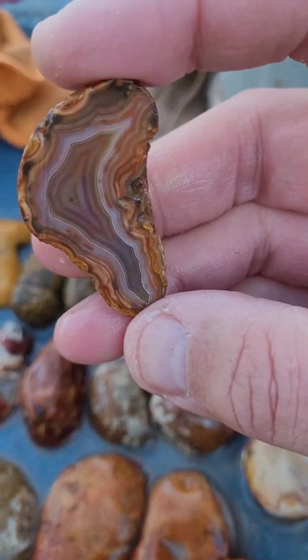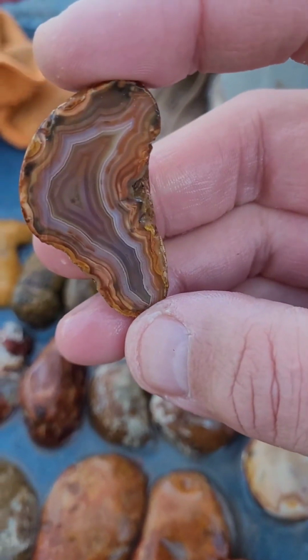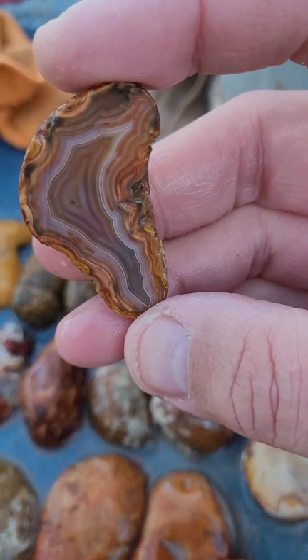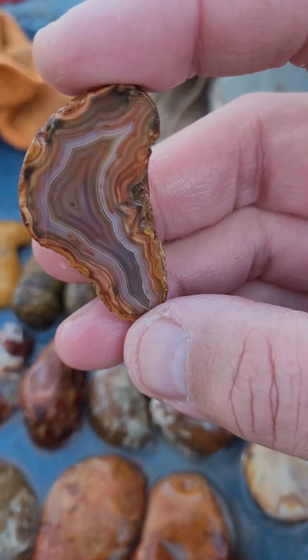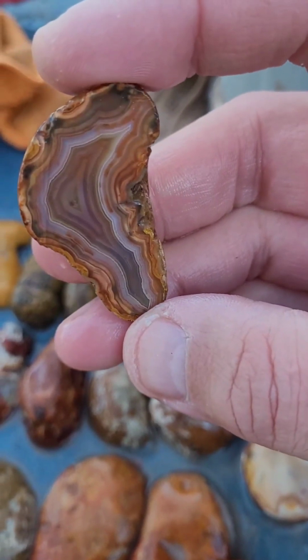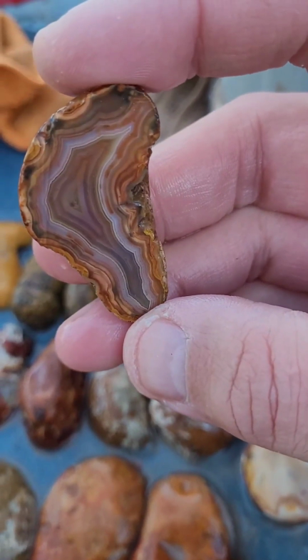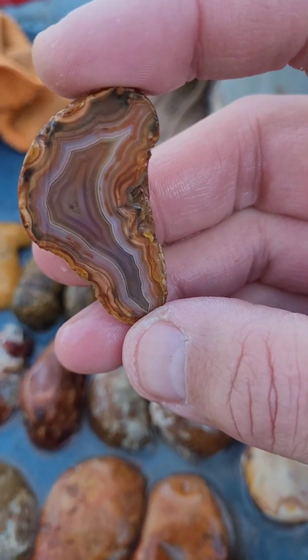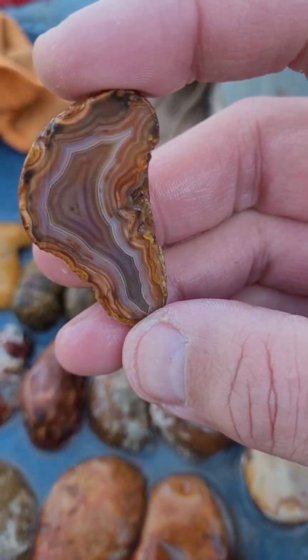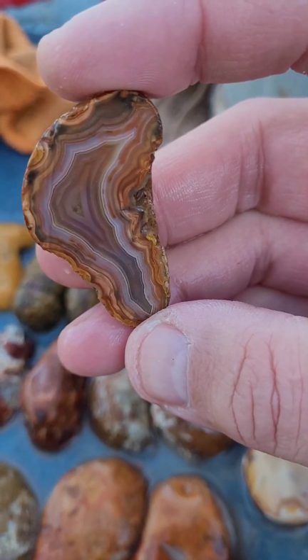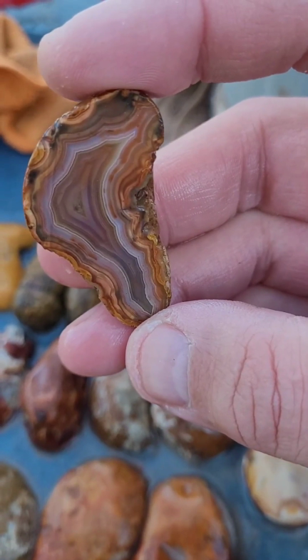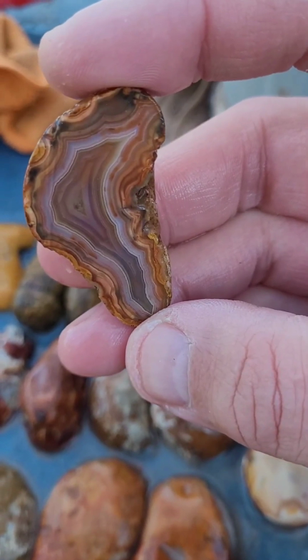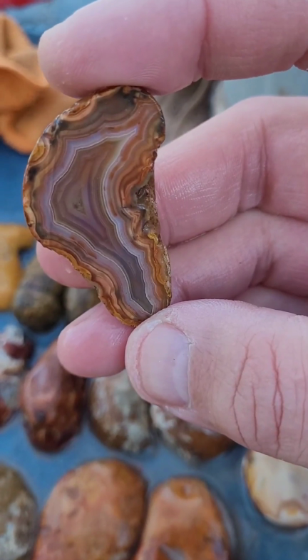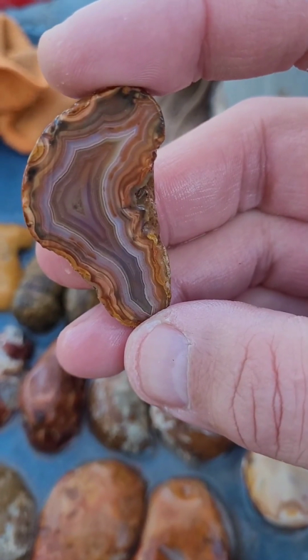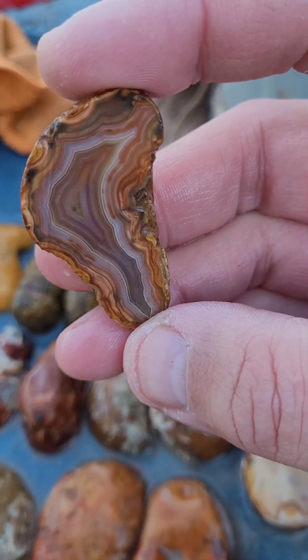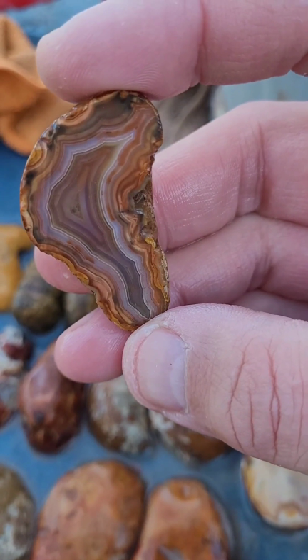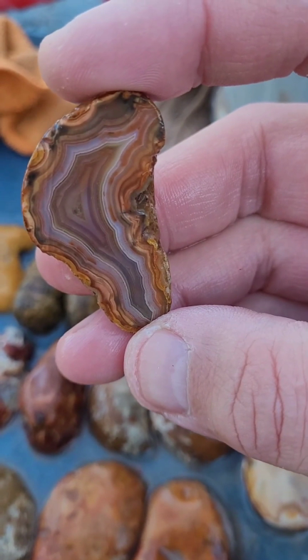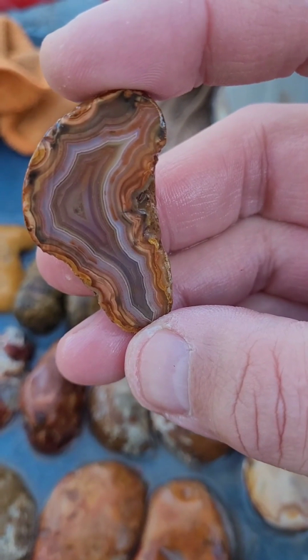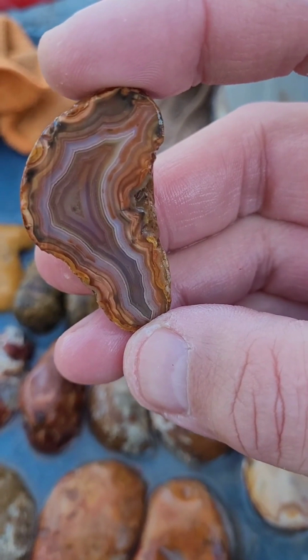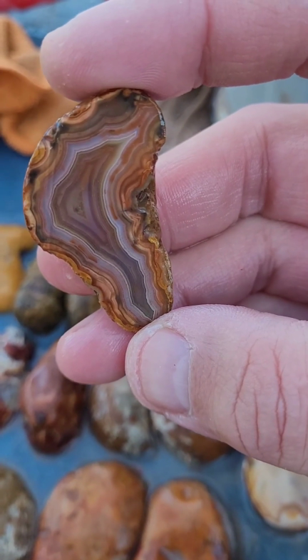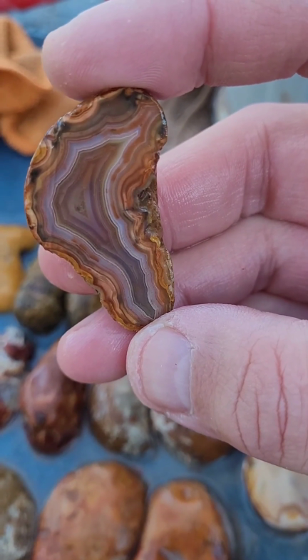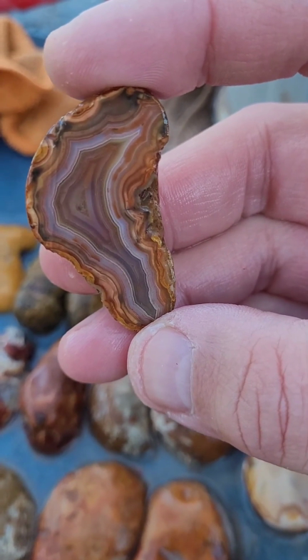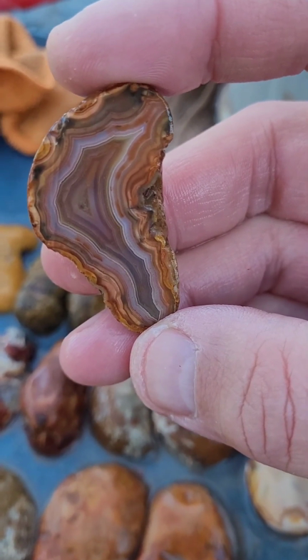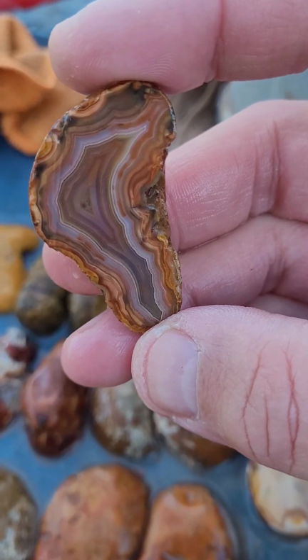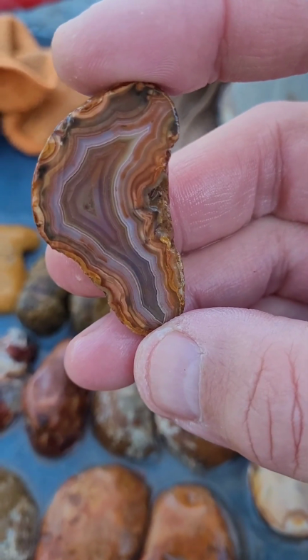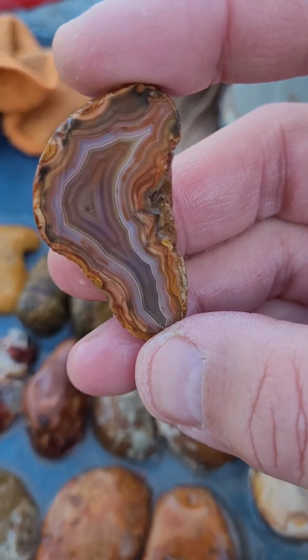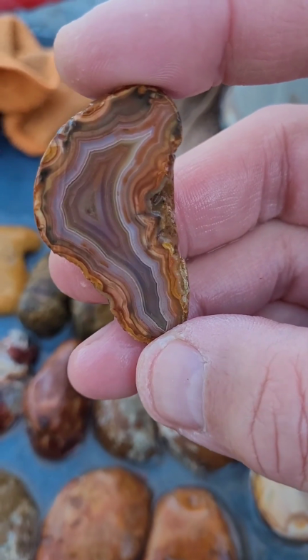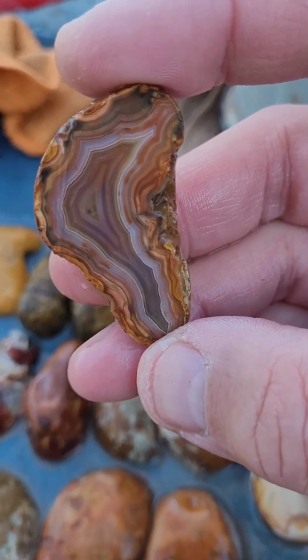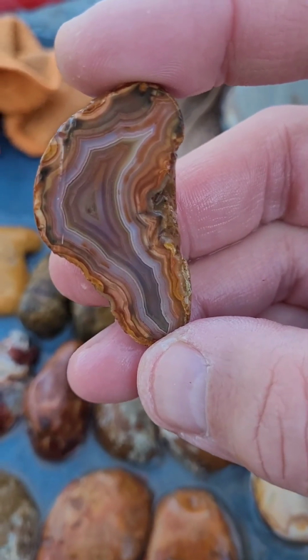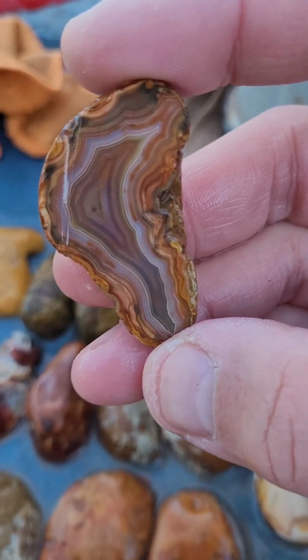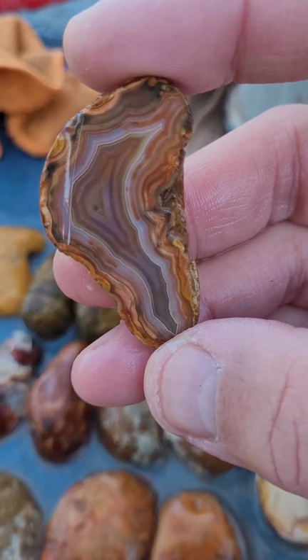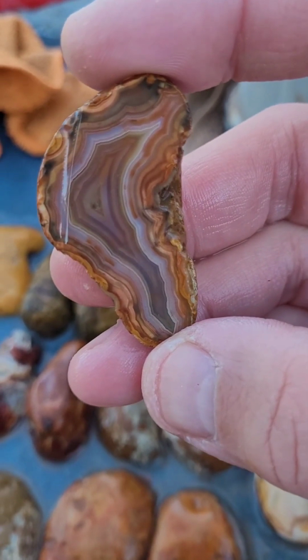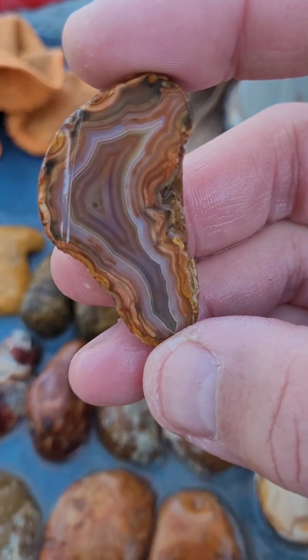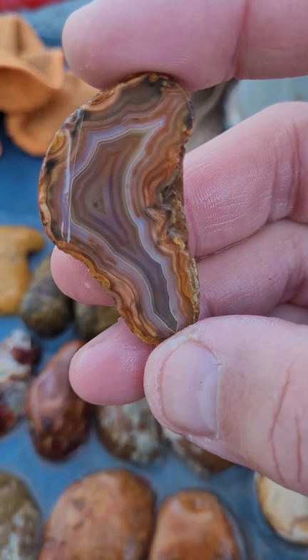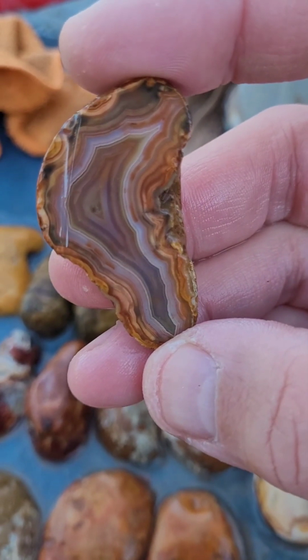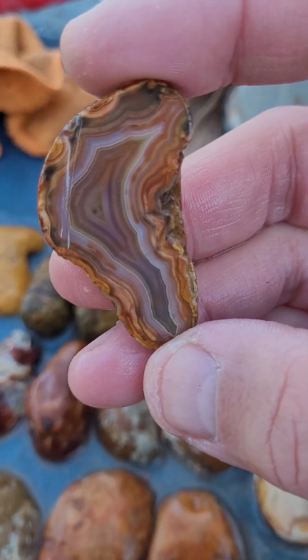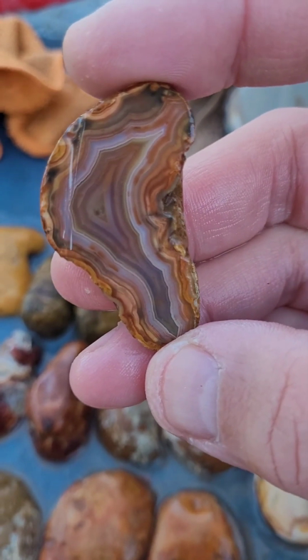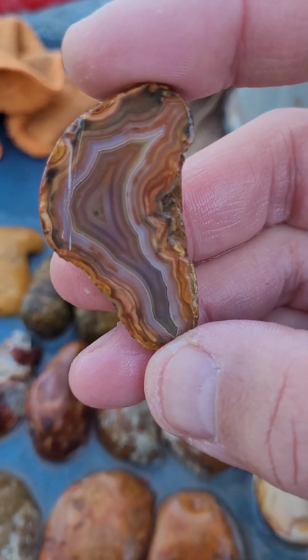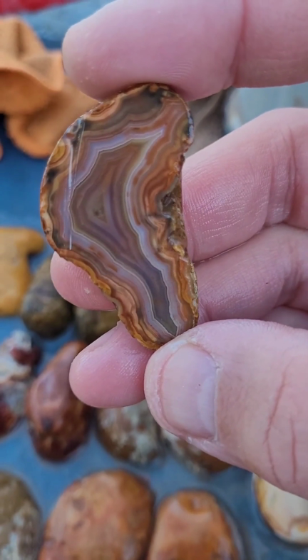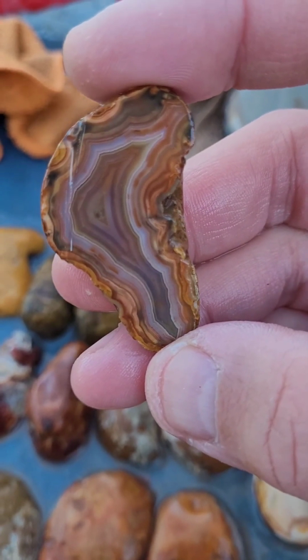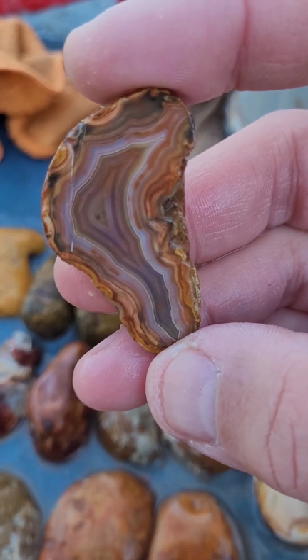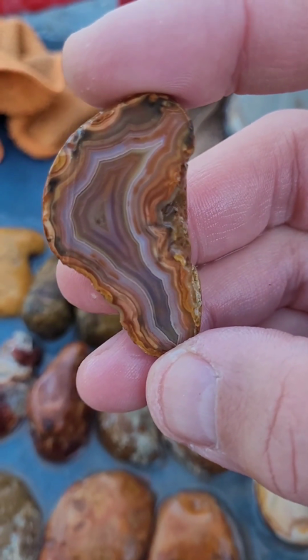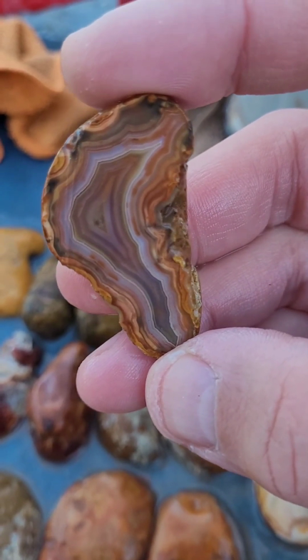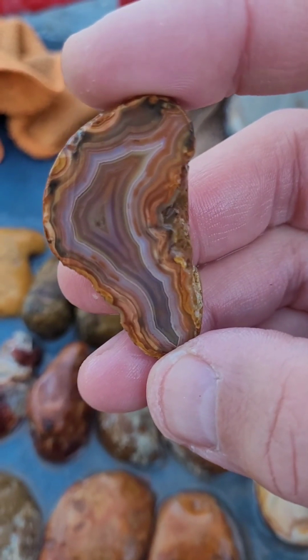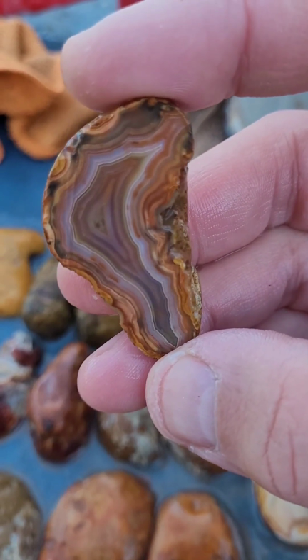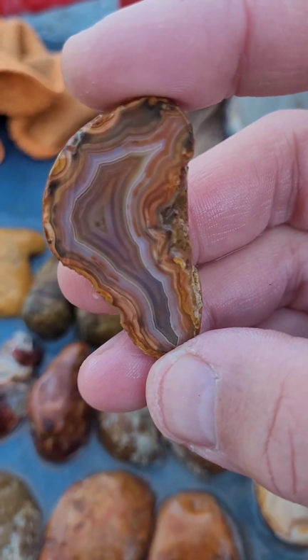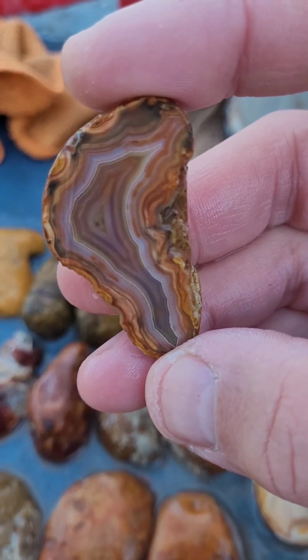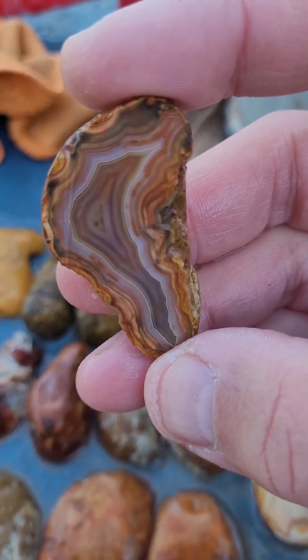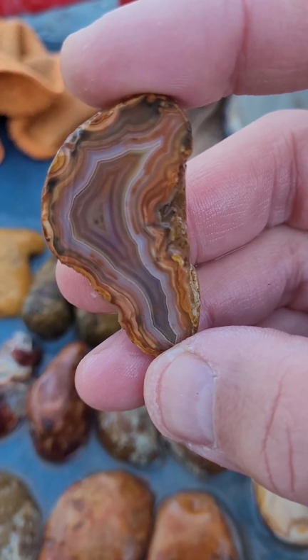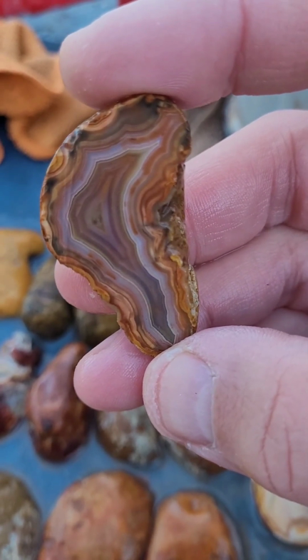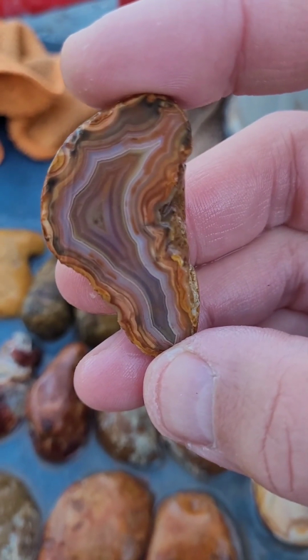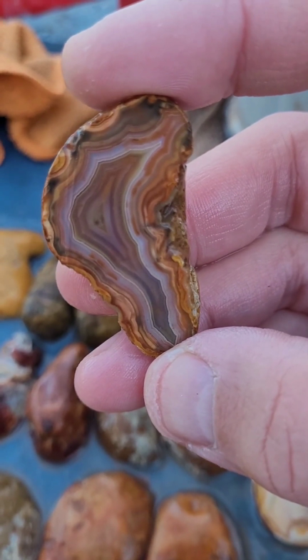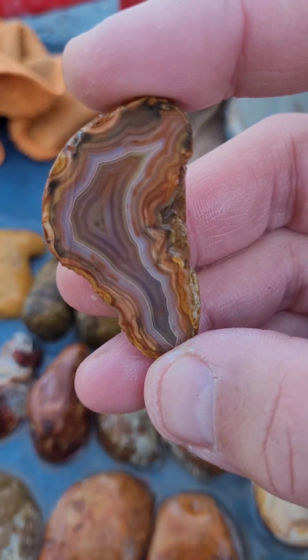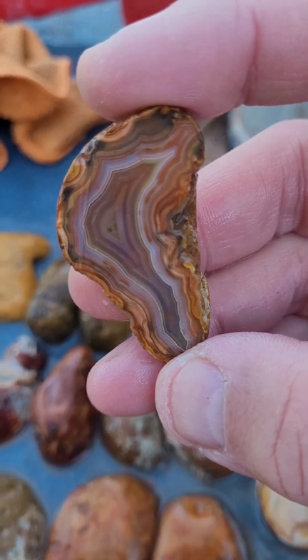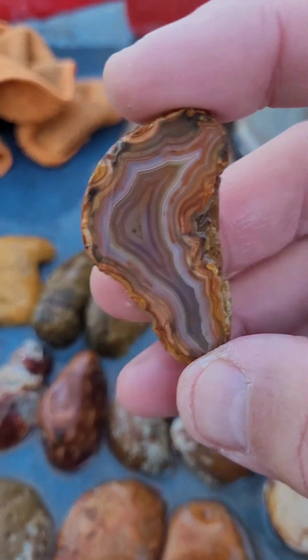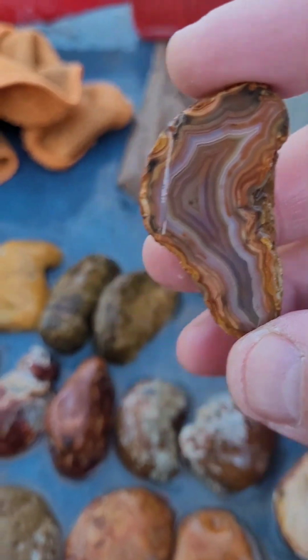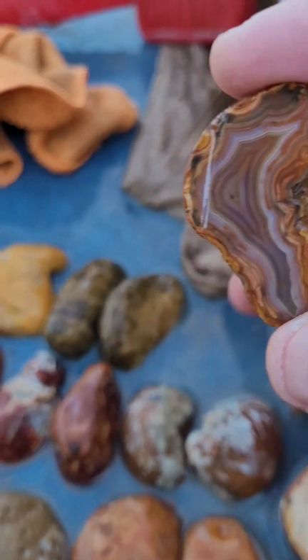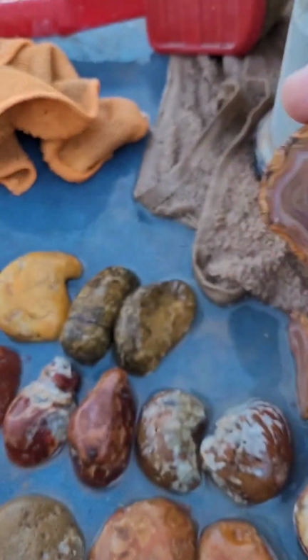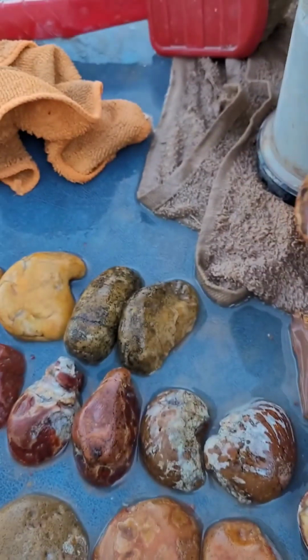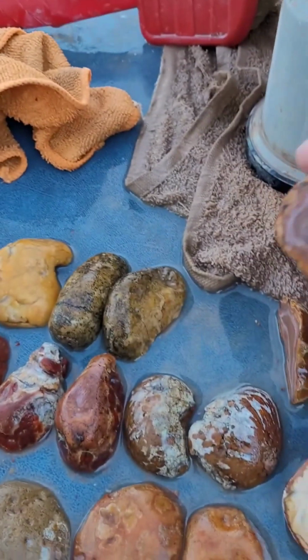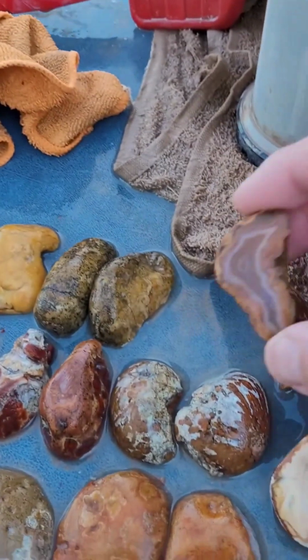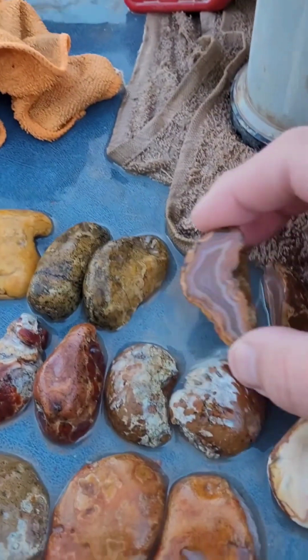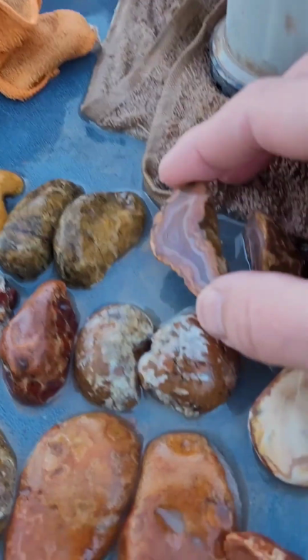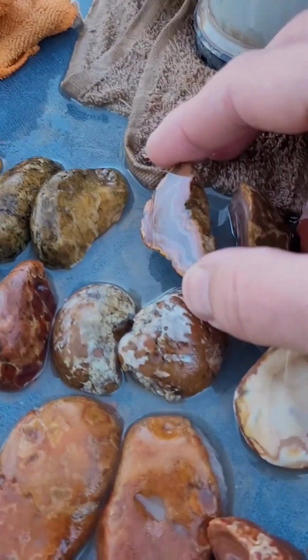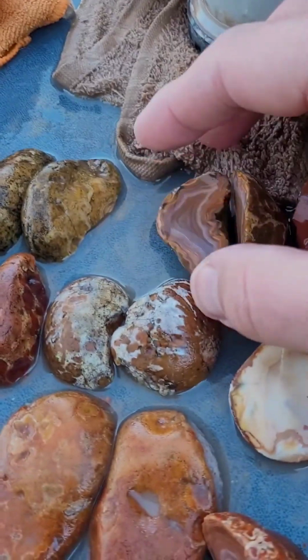That is a gorgeous agate. Wow. That's really, really pretty.